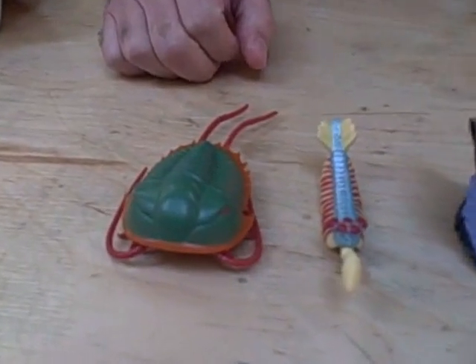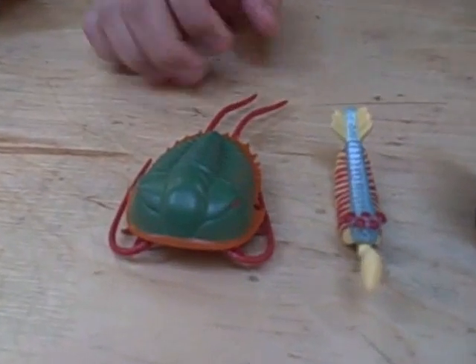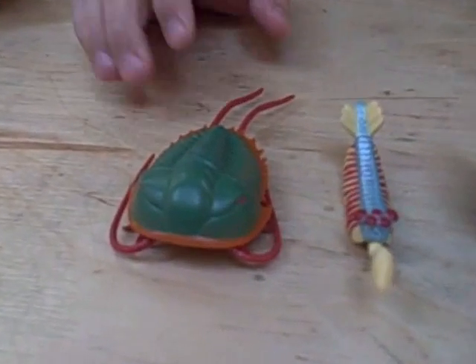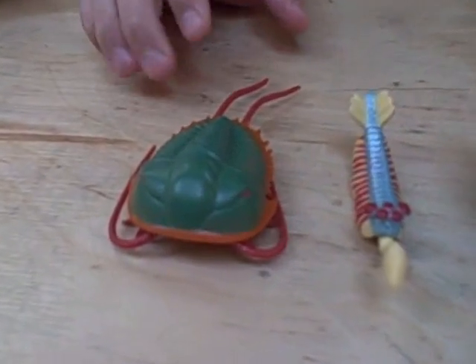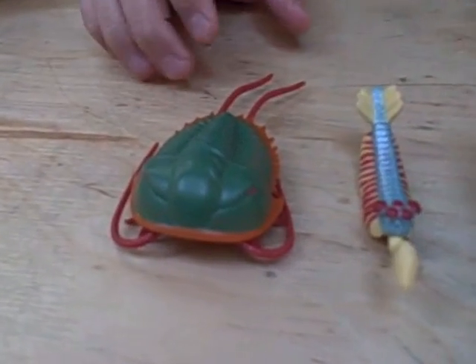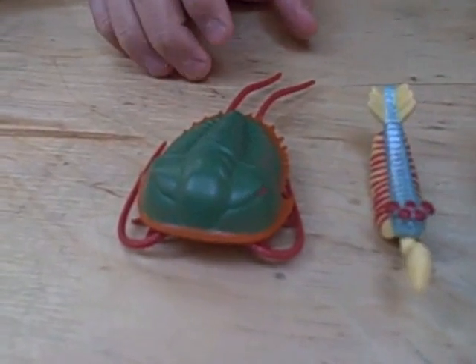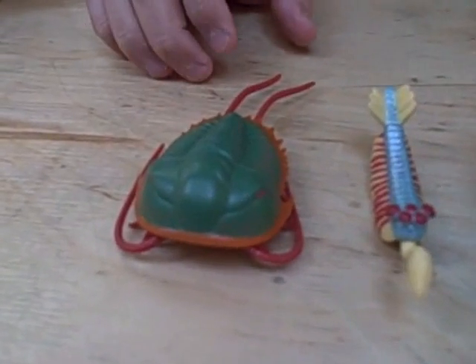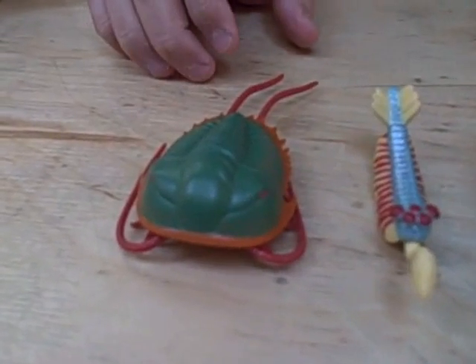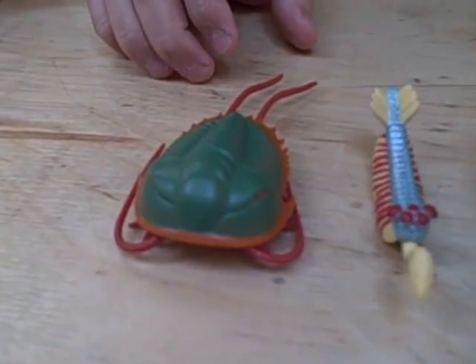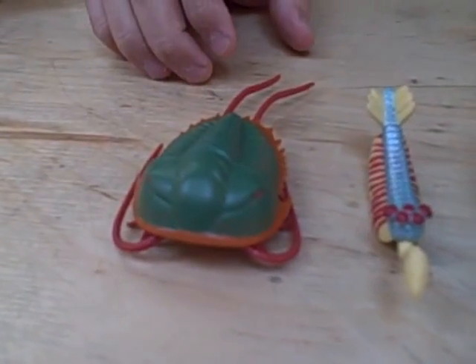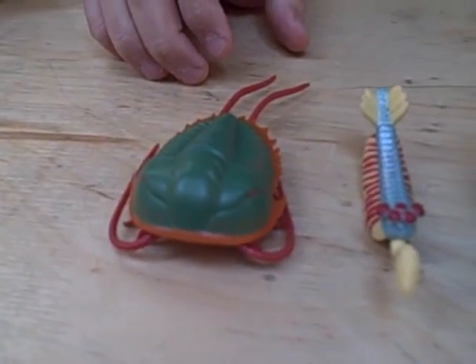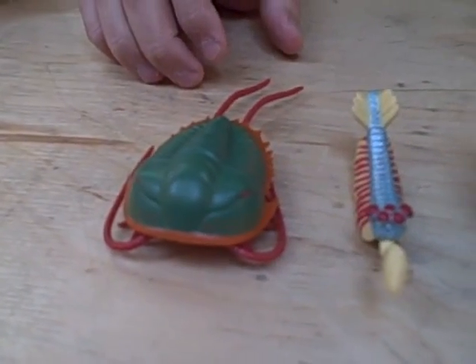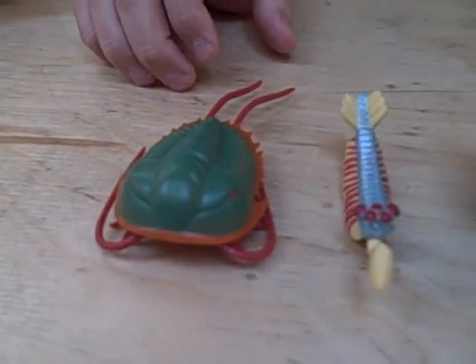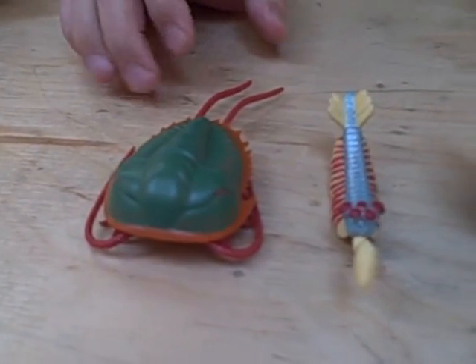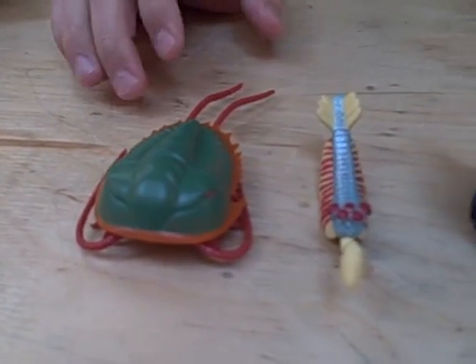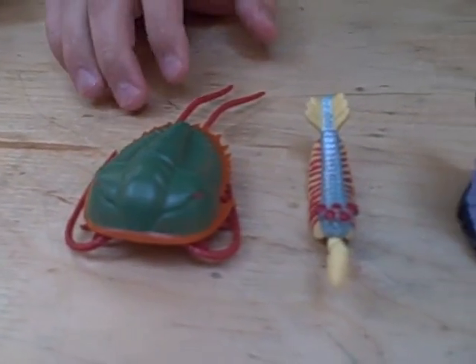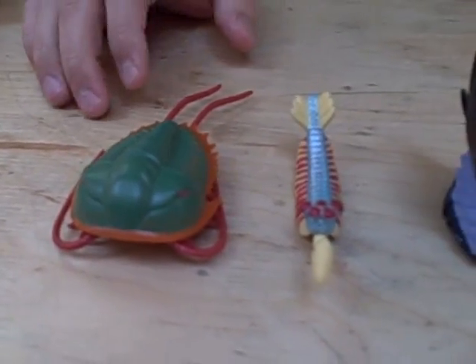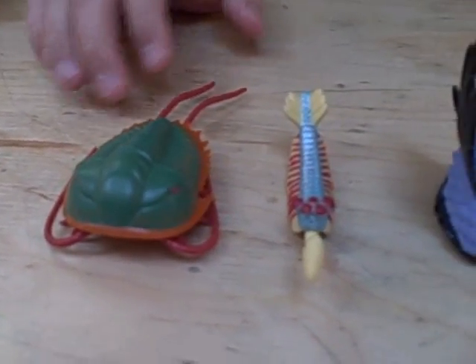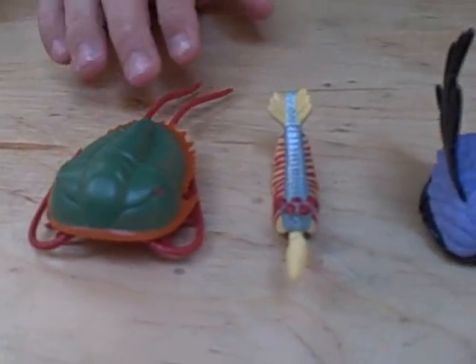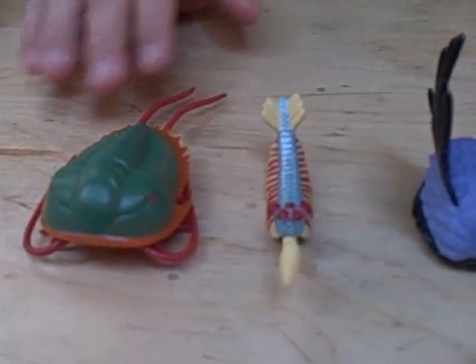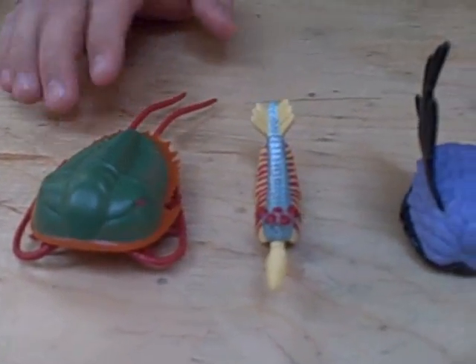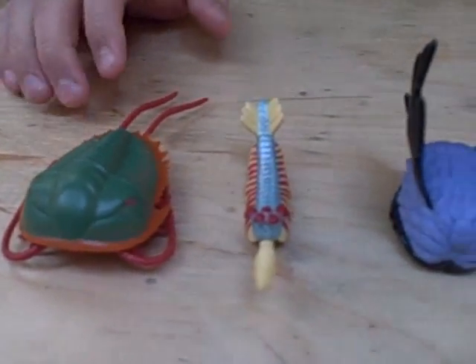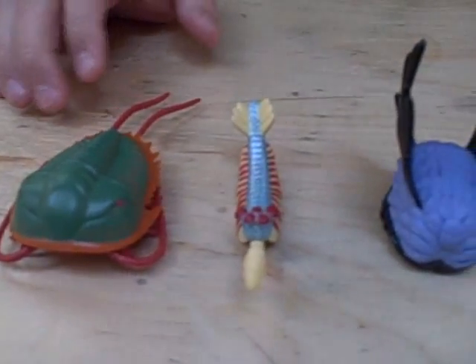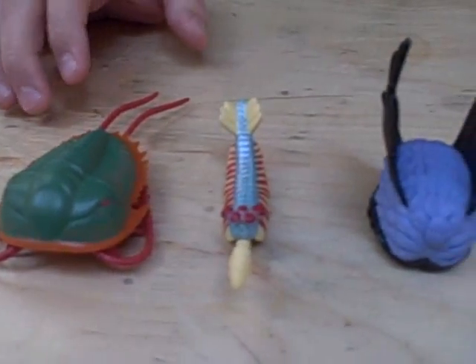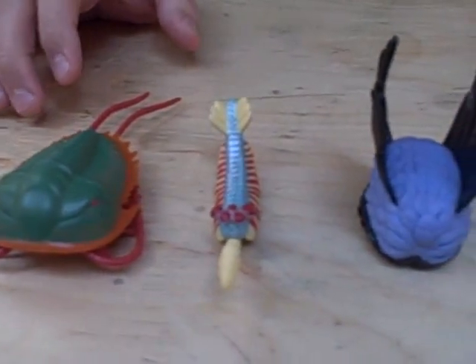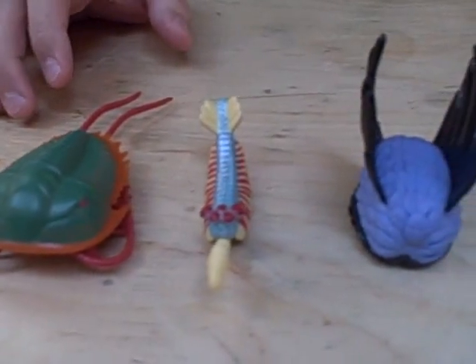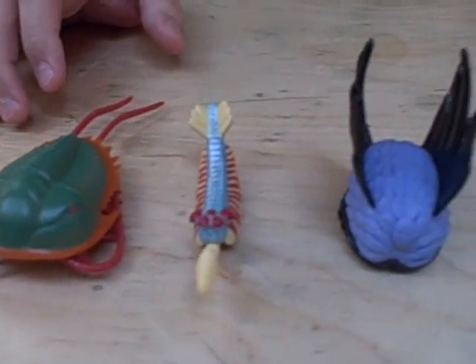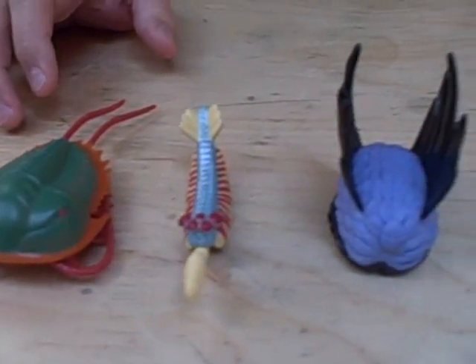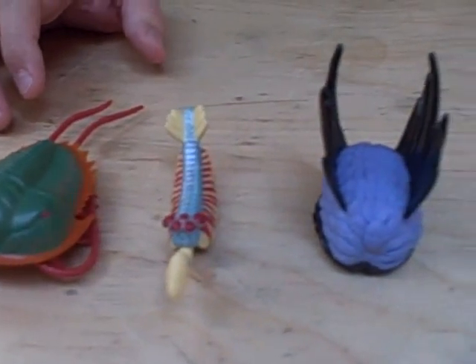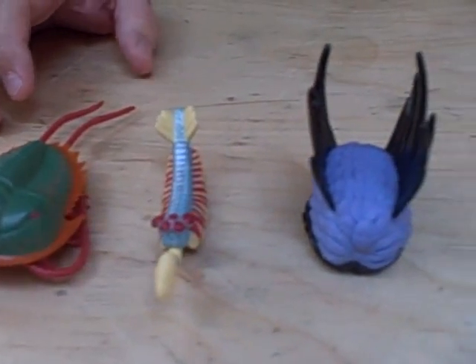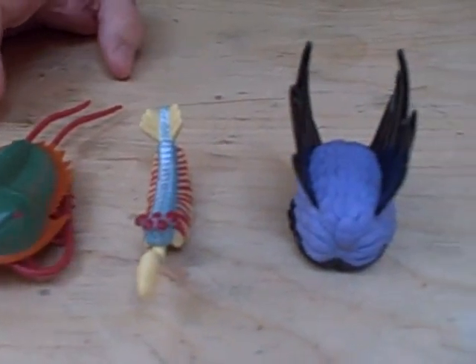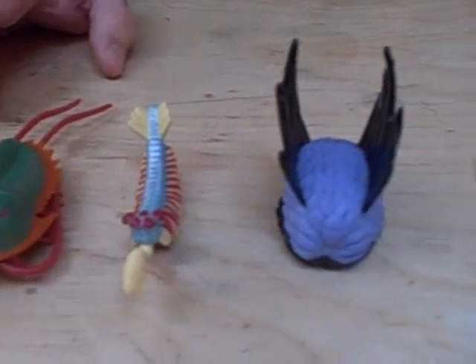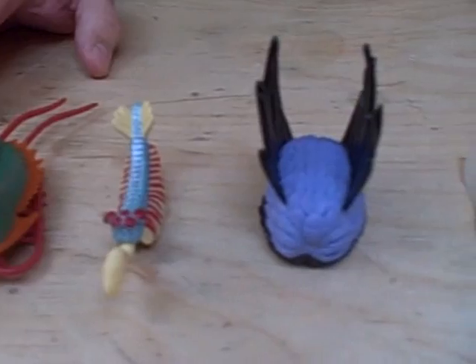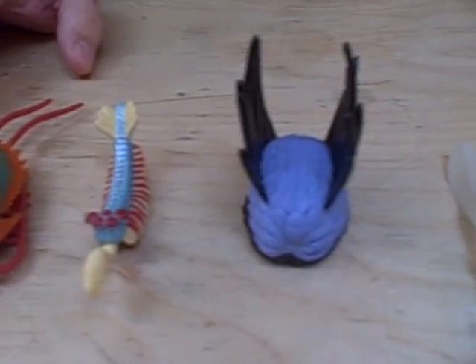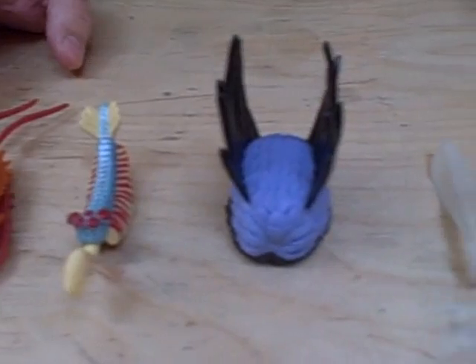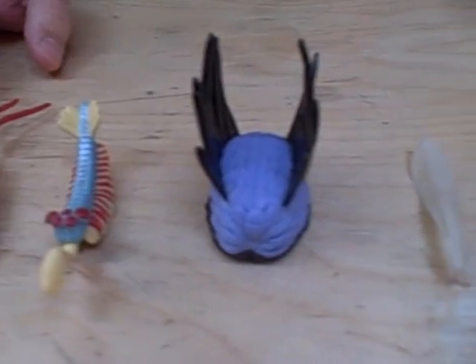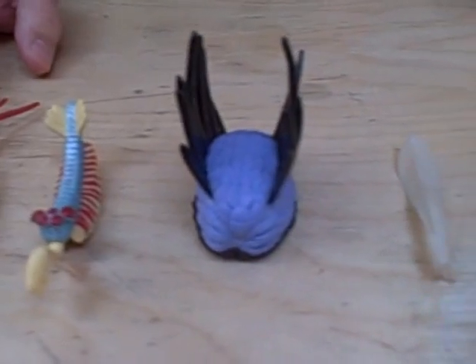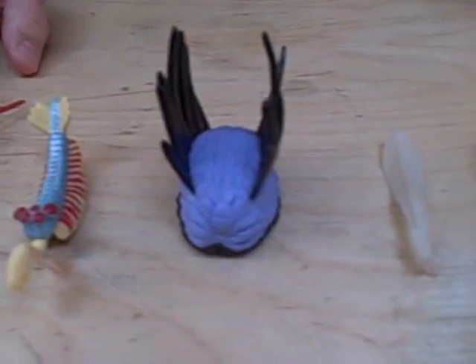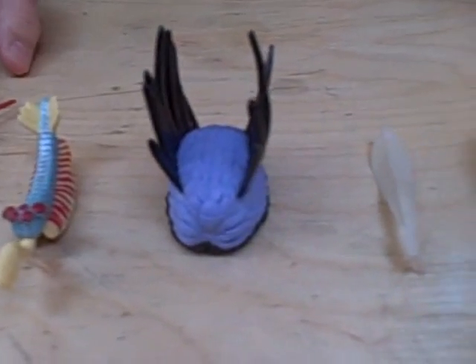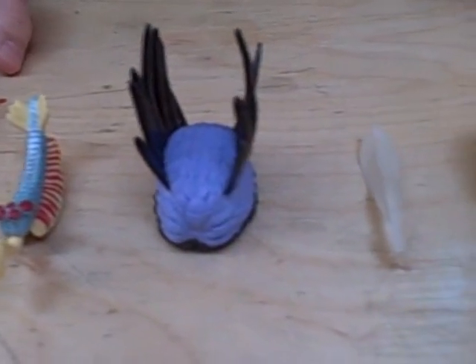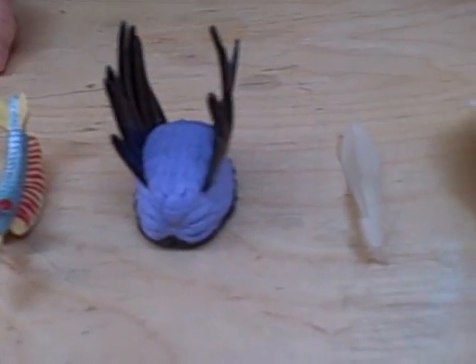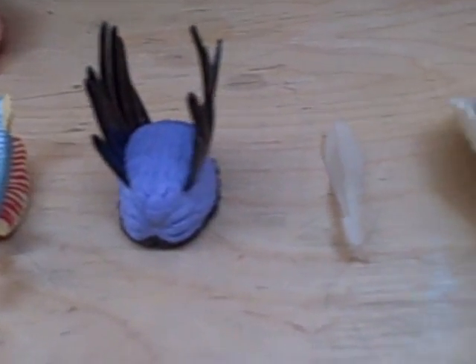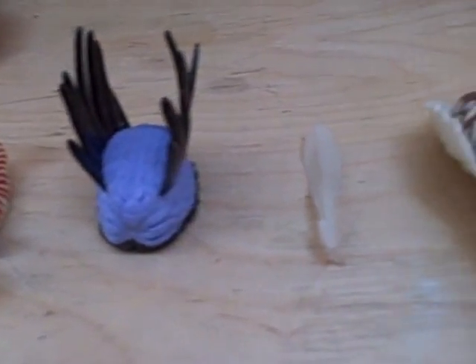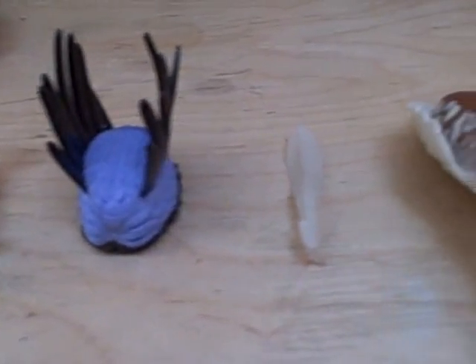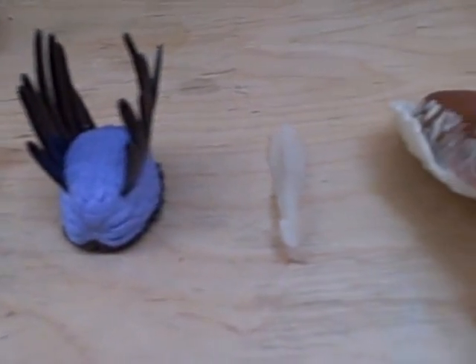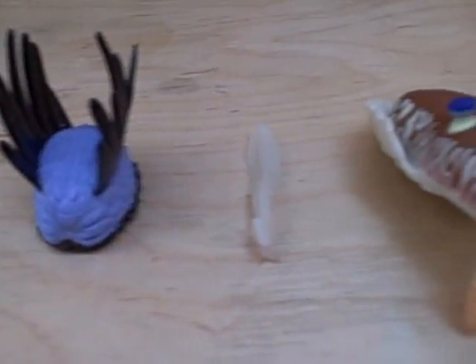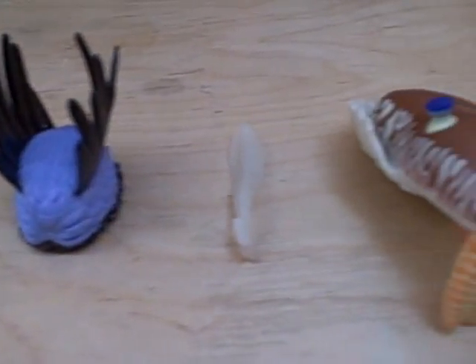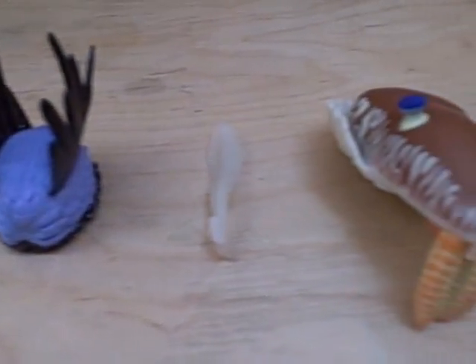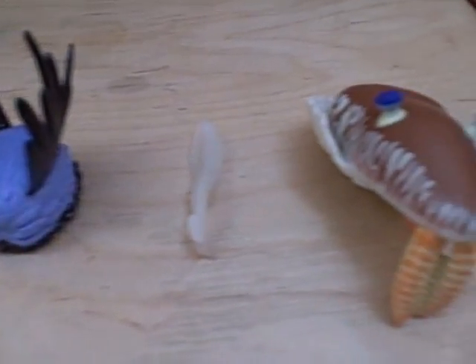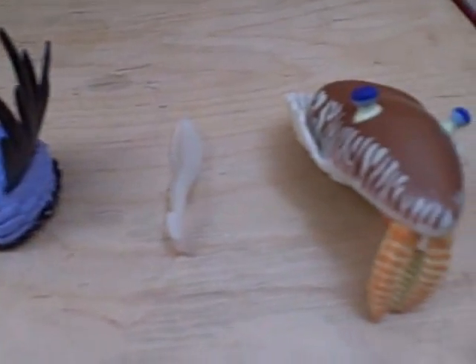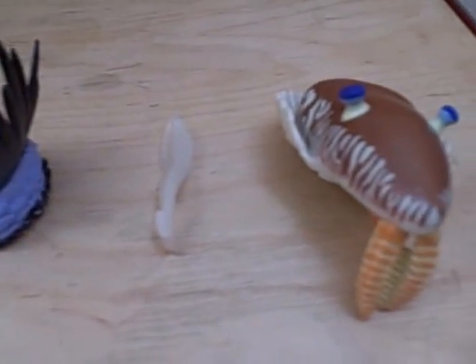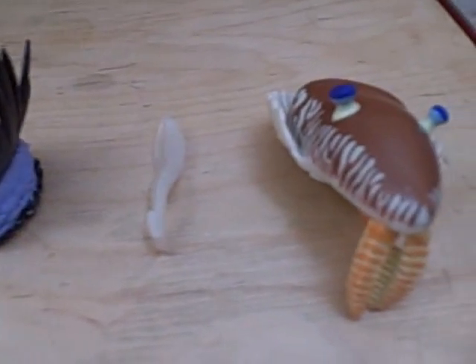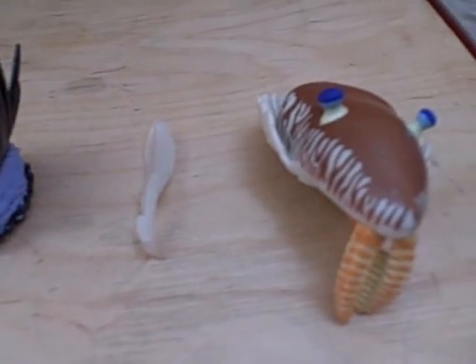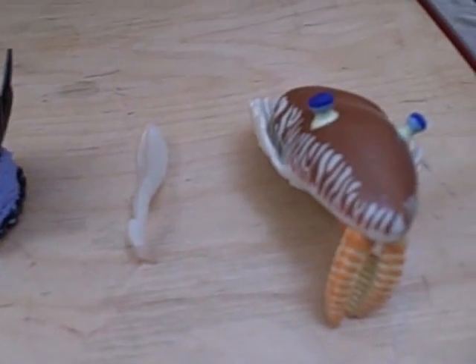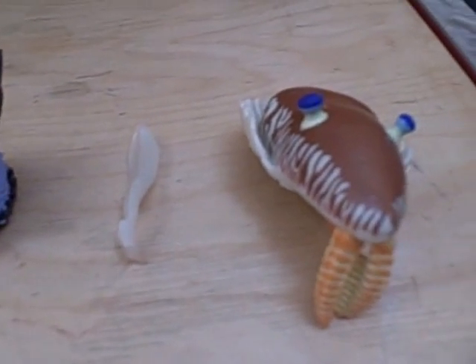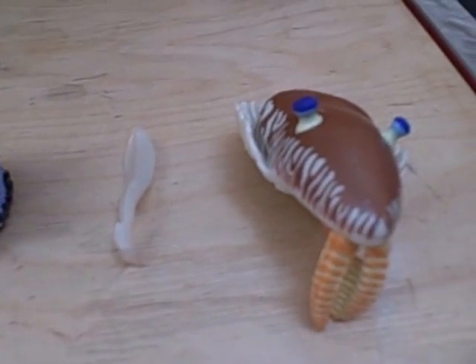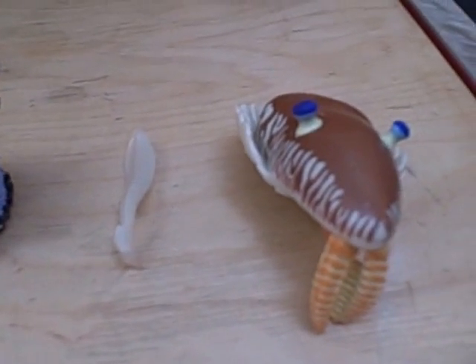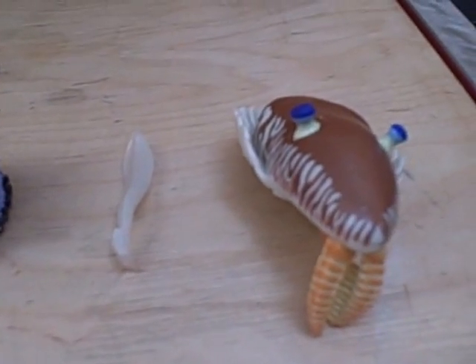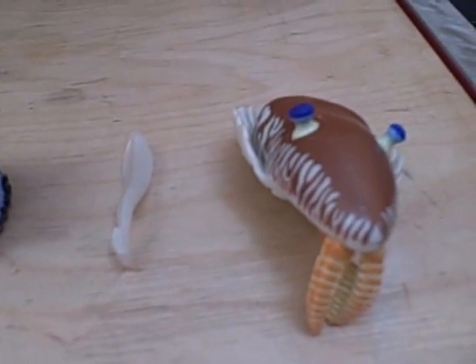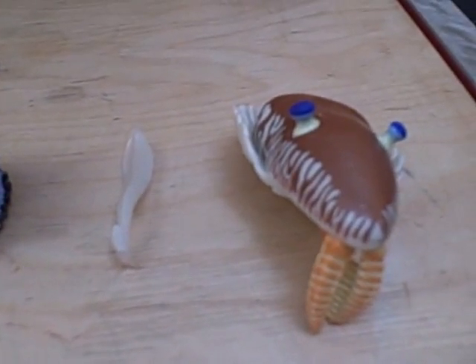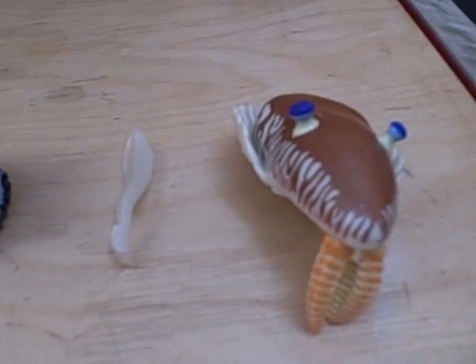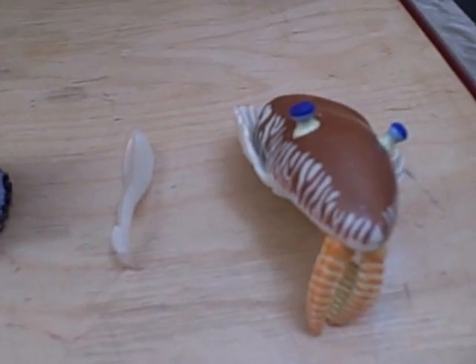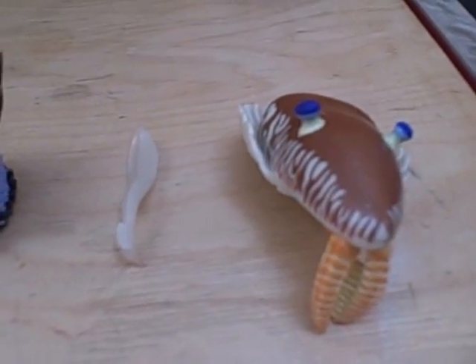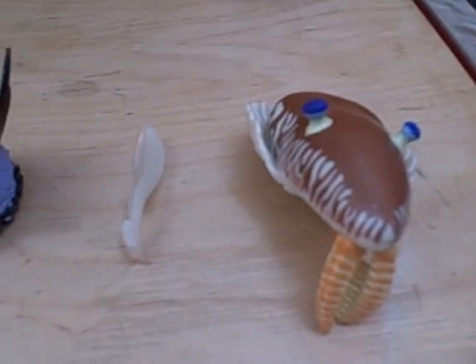Now, of these five creatures, three of them are completely extinct — there's nothing left of them at all. Two of them have living descendants today.